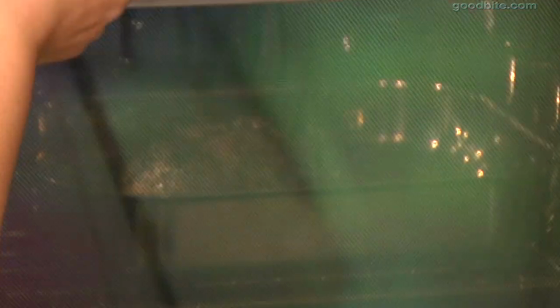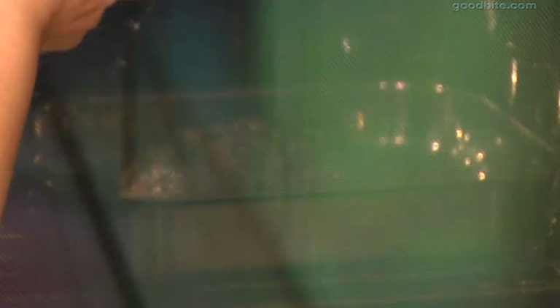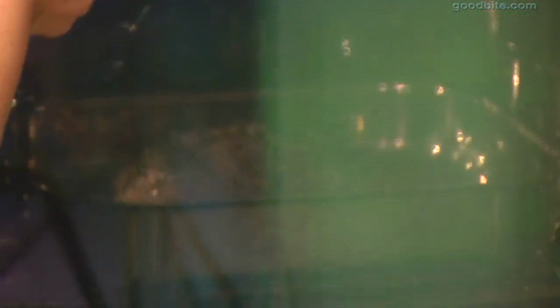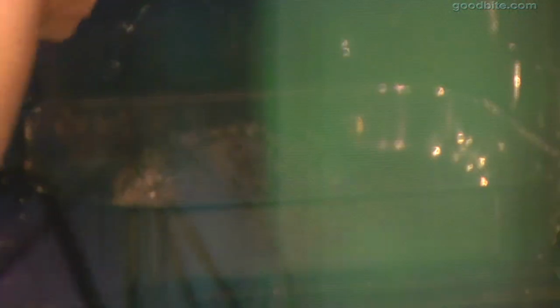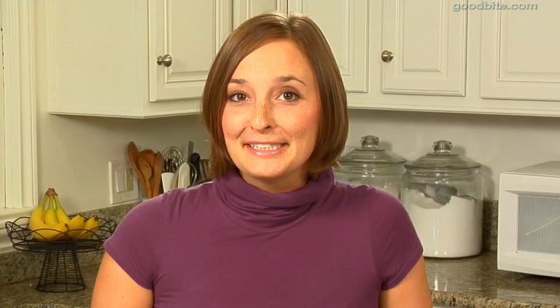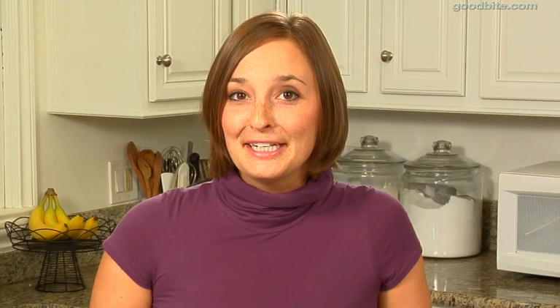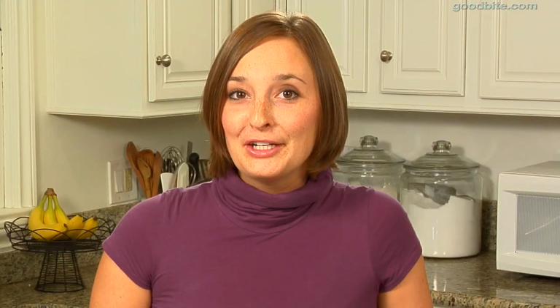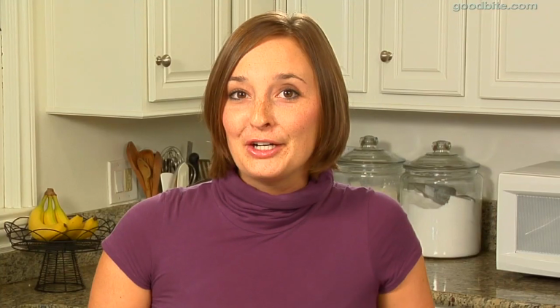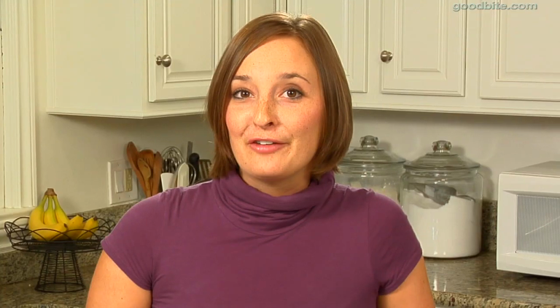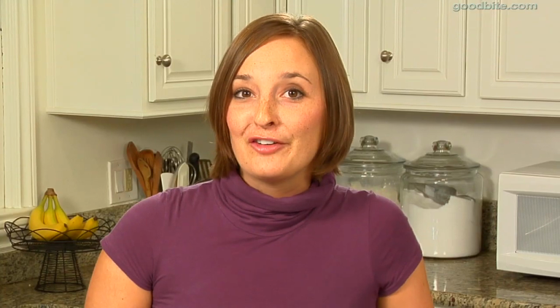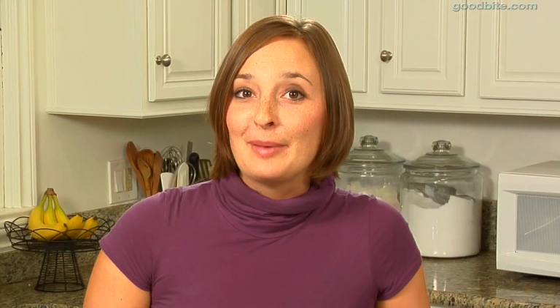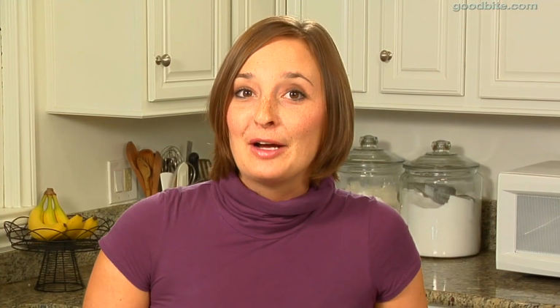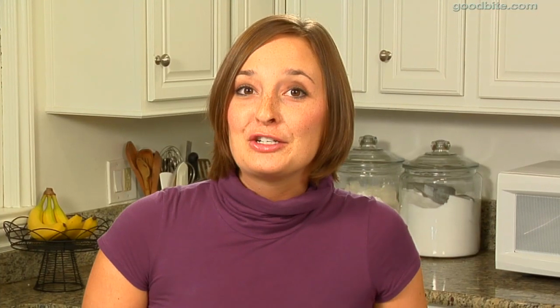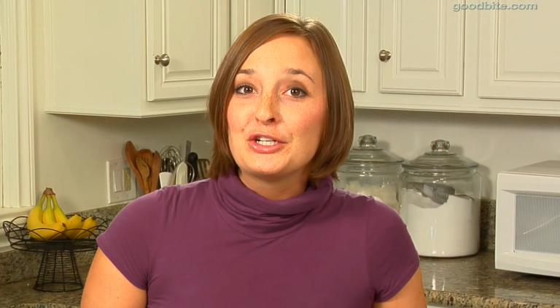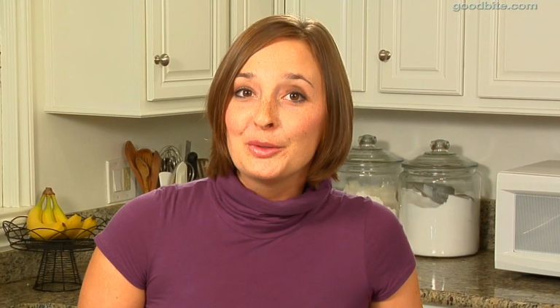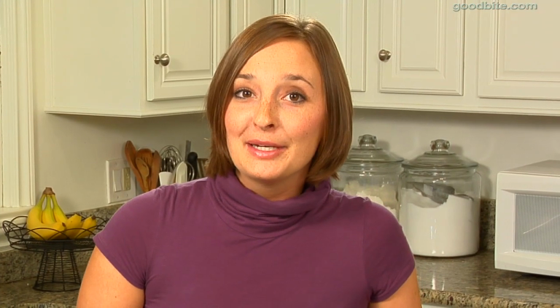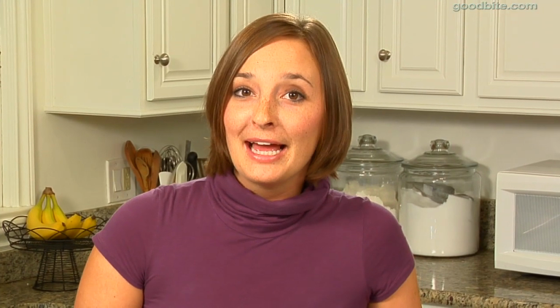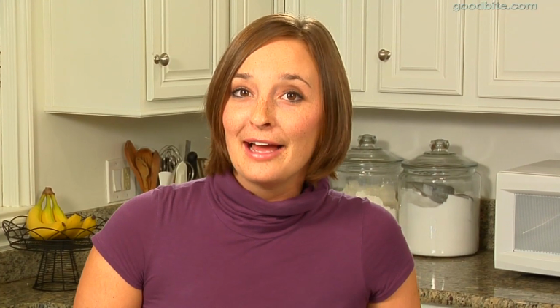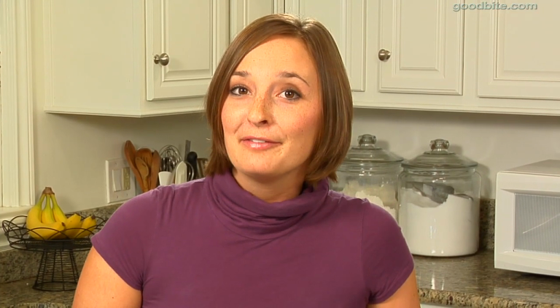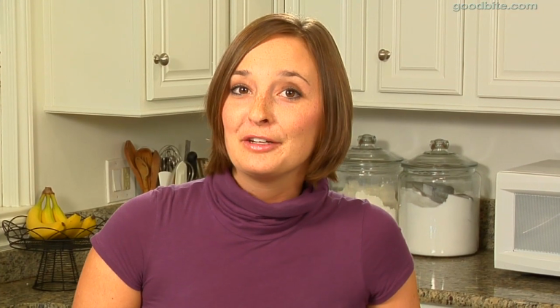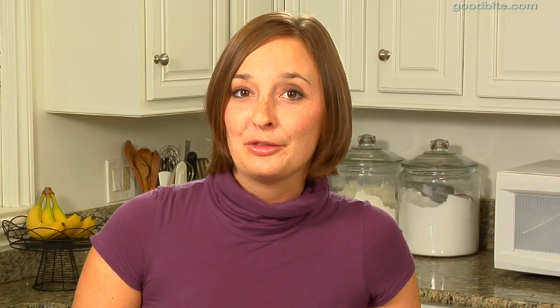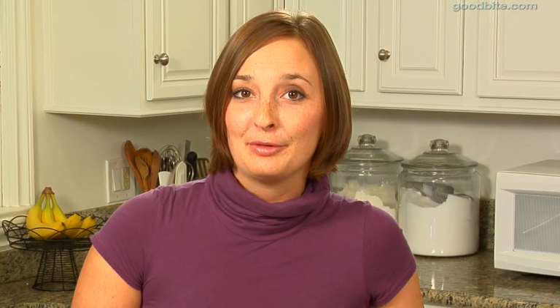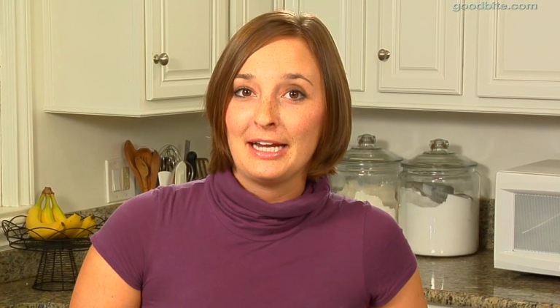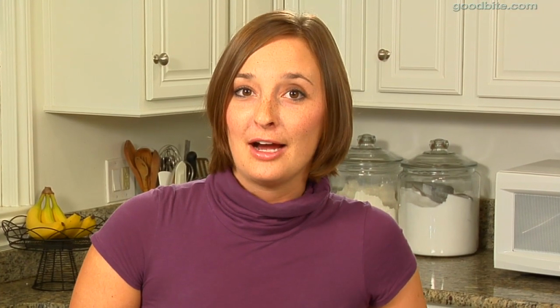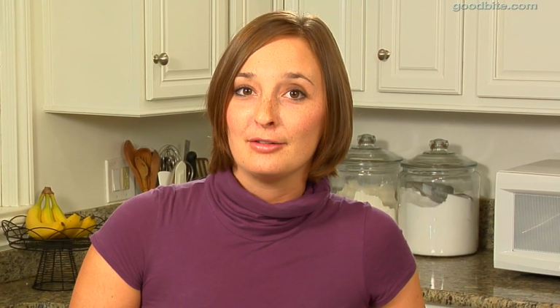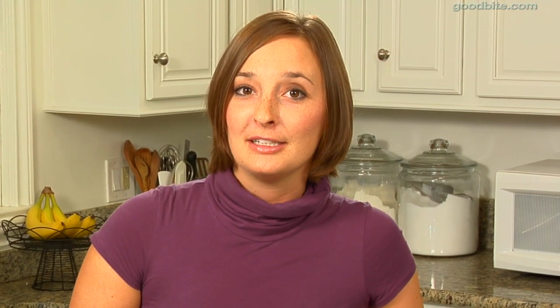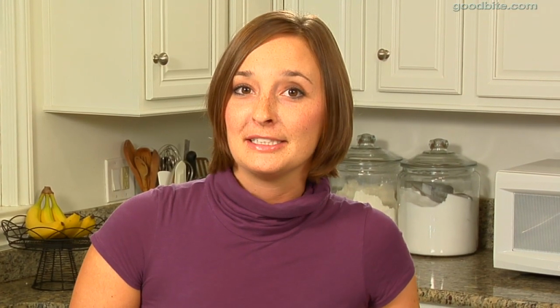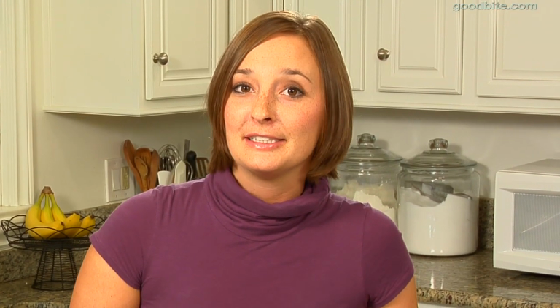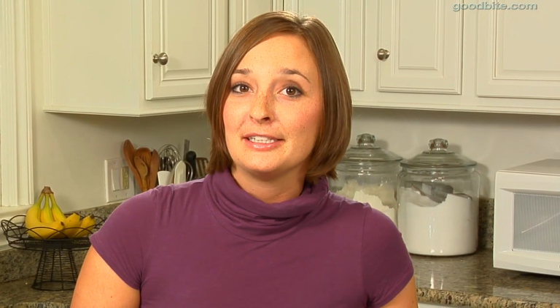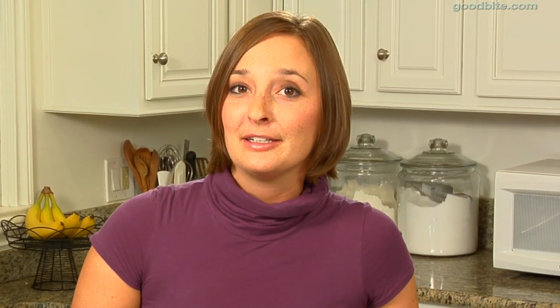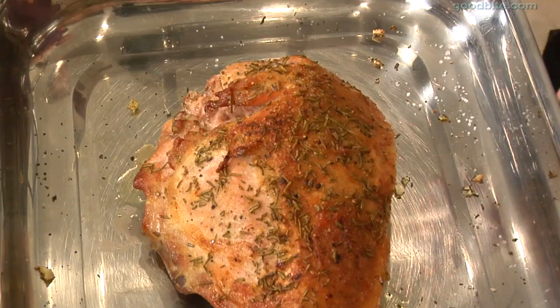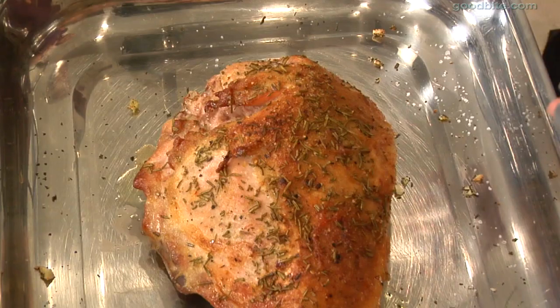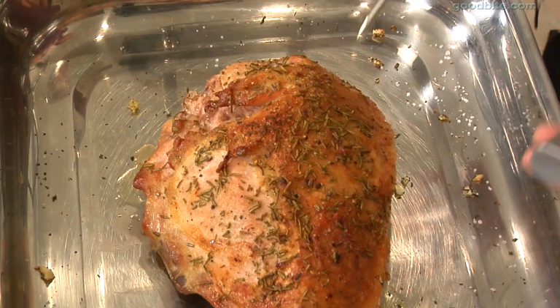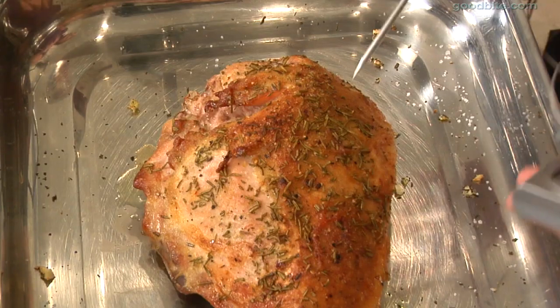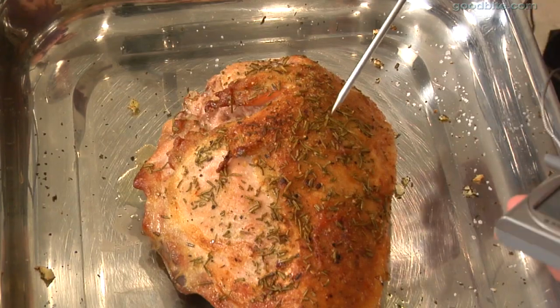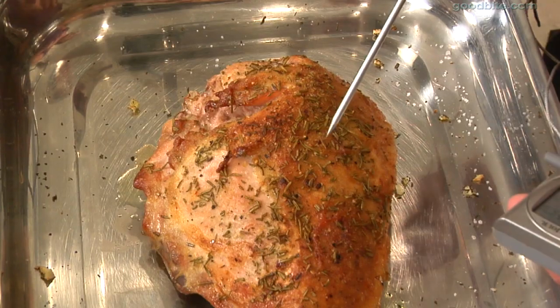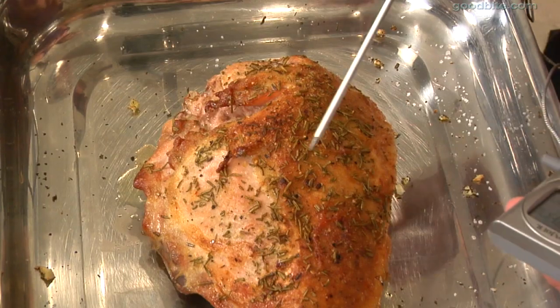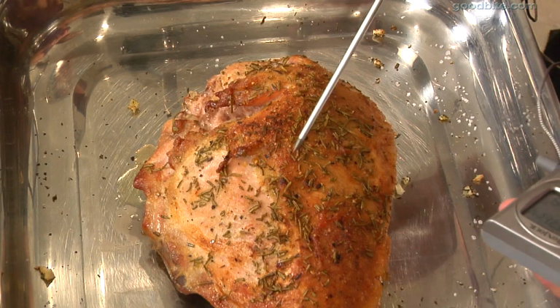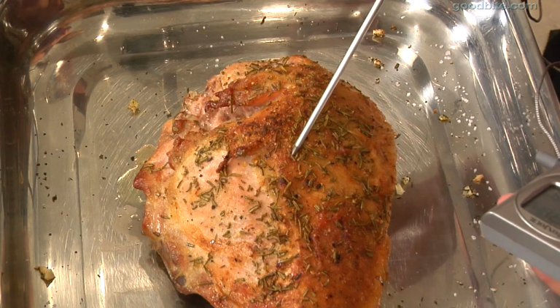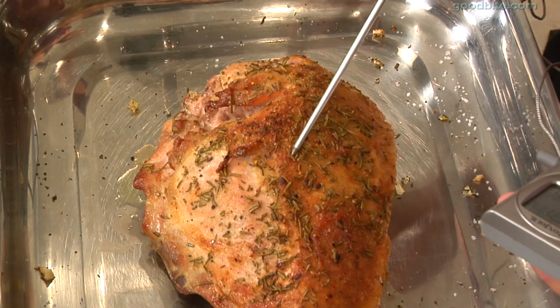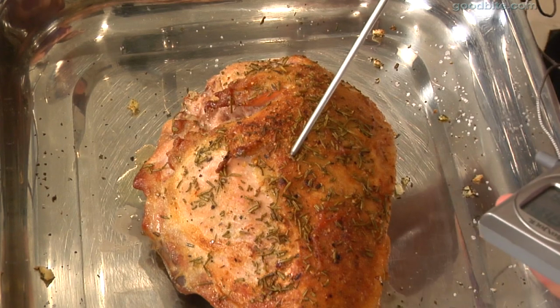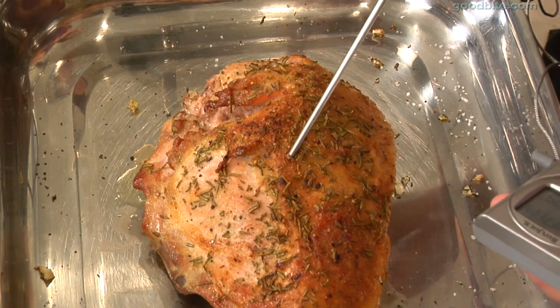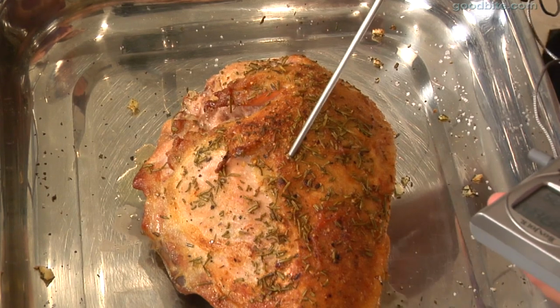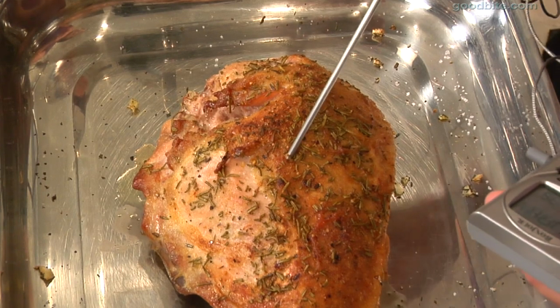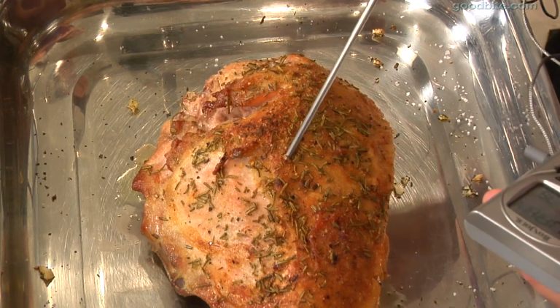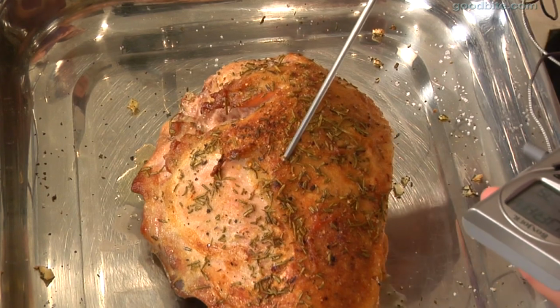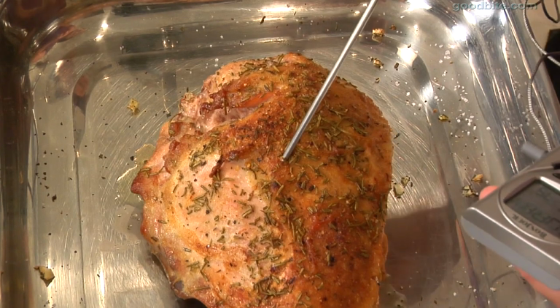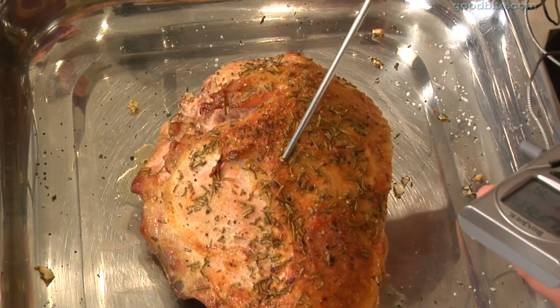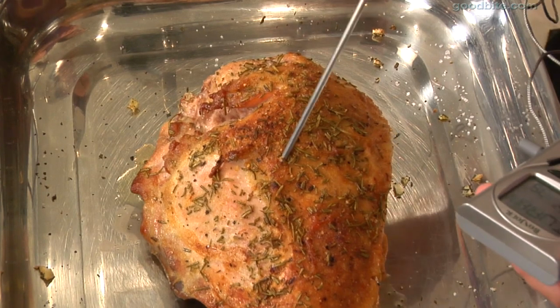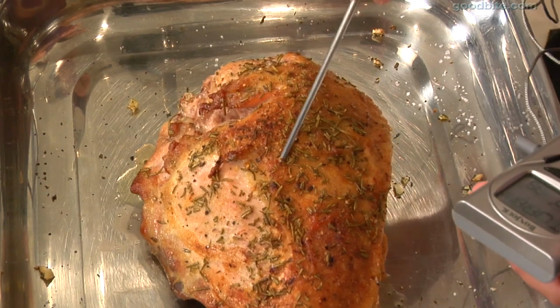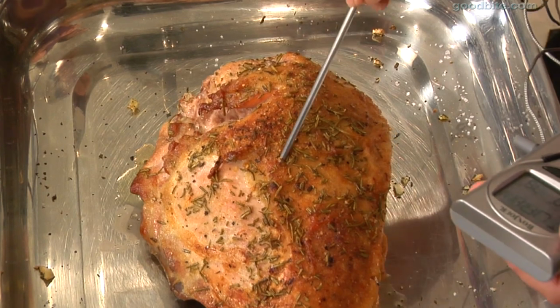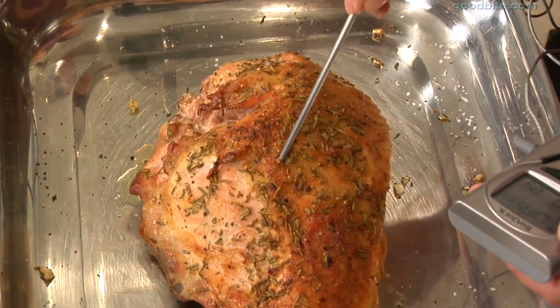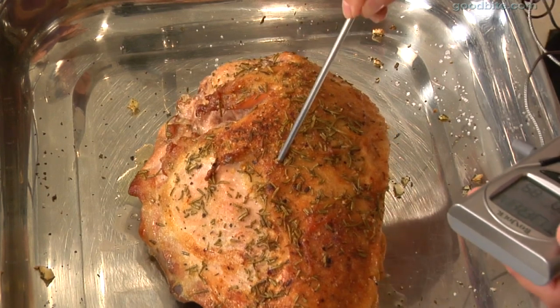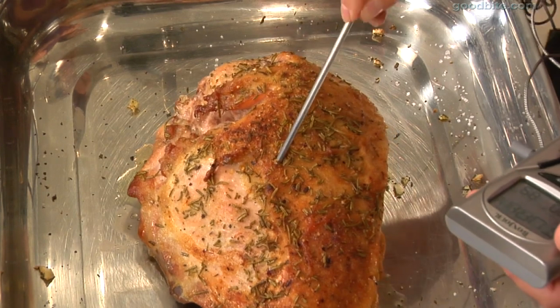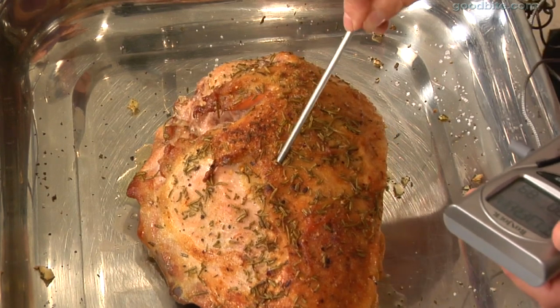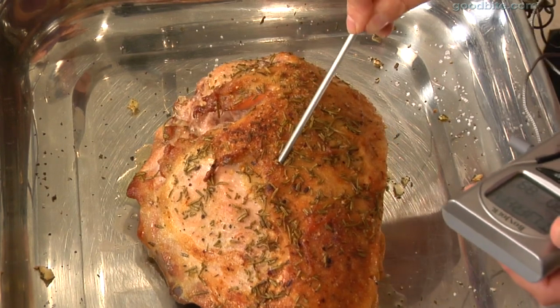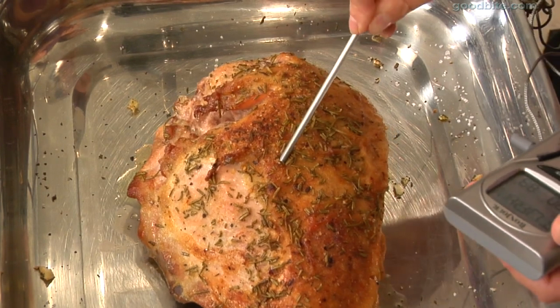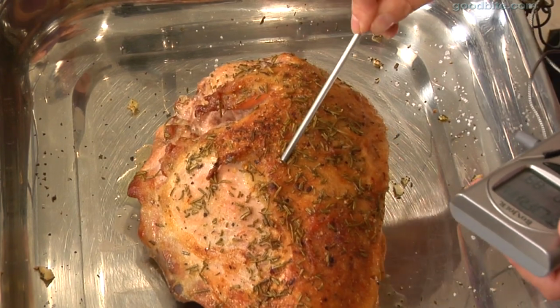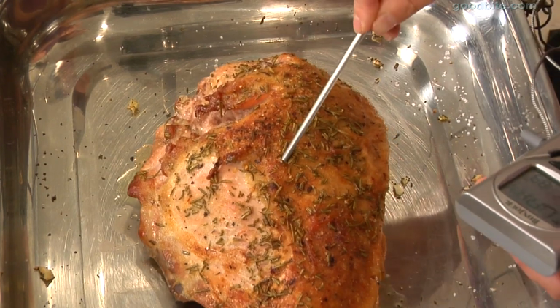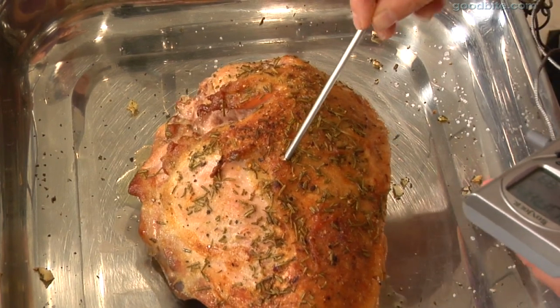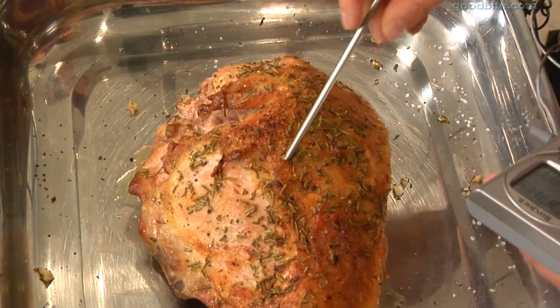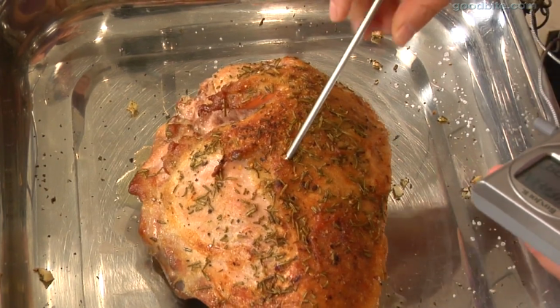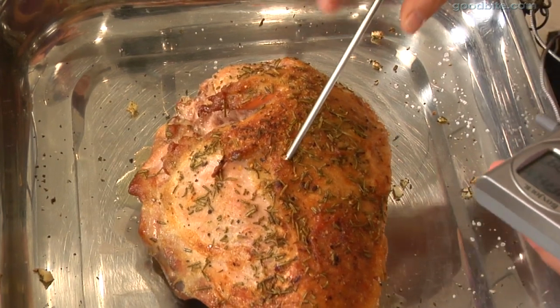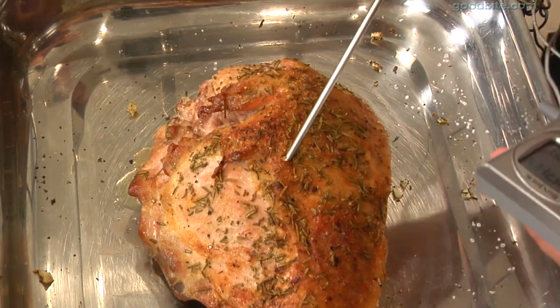The turkey is going to cook for about two and a half to three hours until it registers on a meat thermometer around 175 degrees.